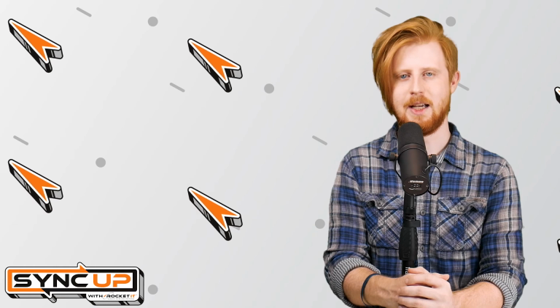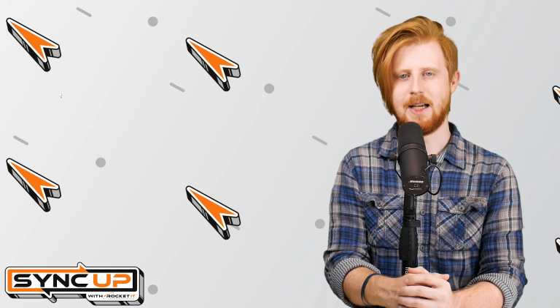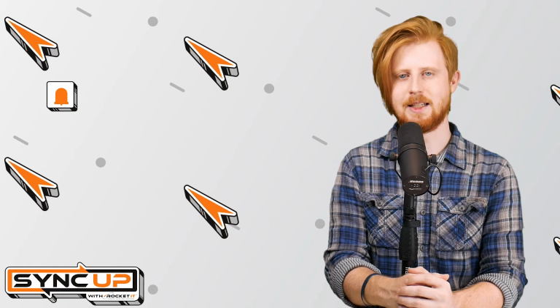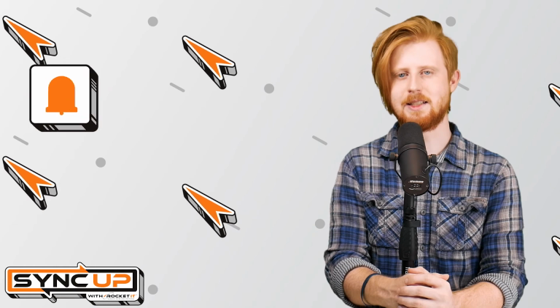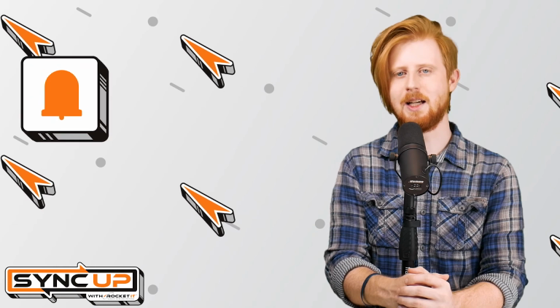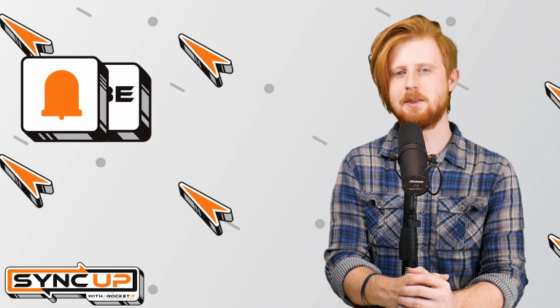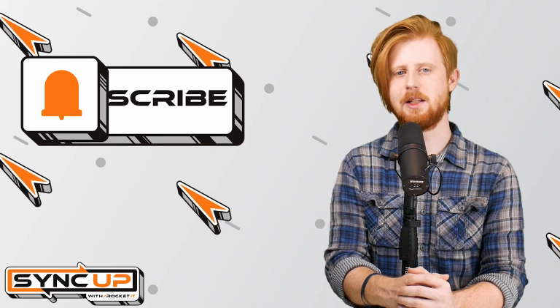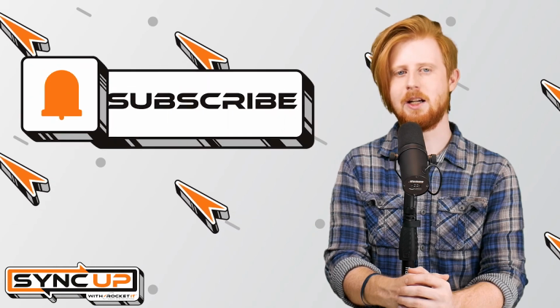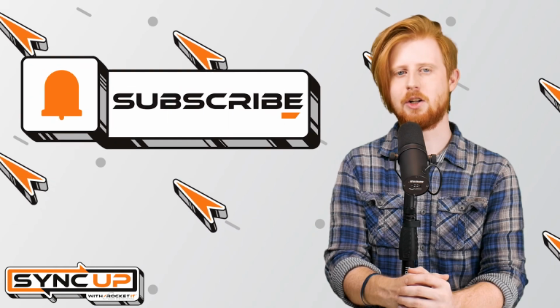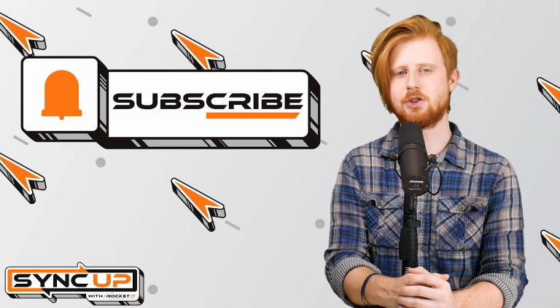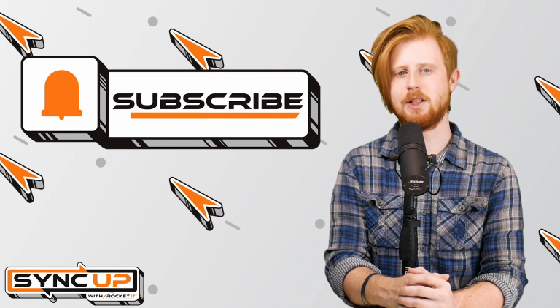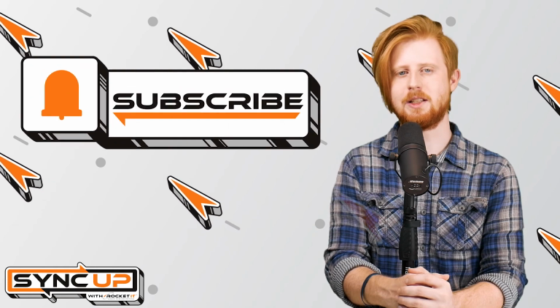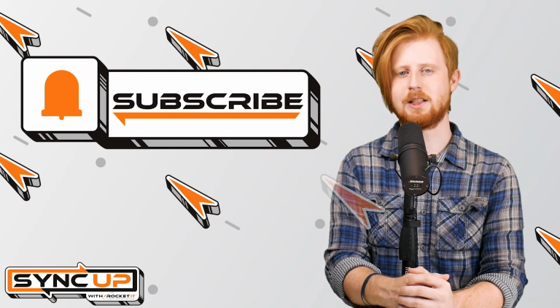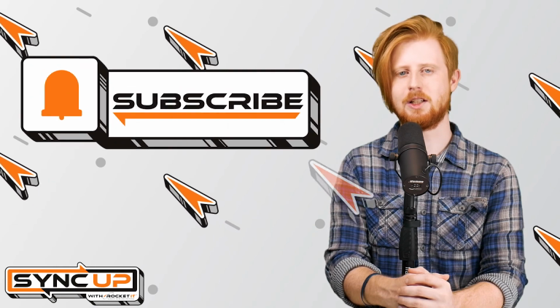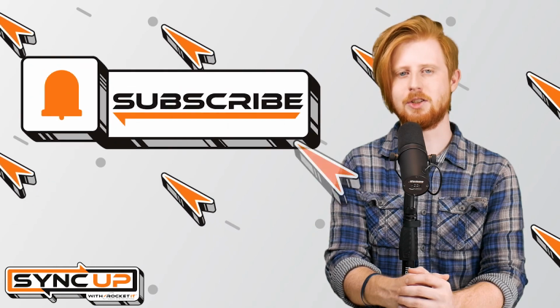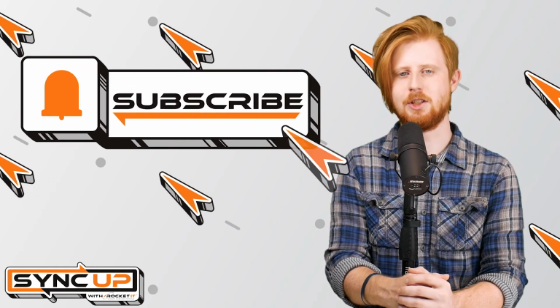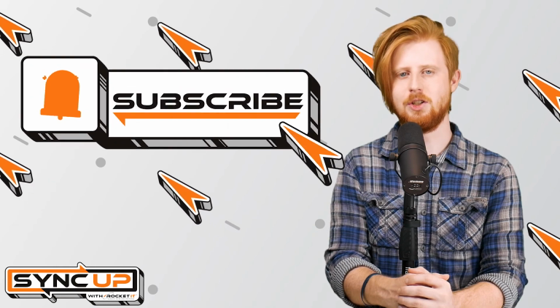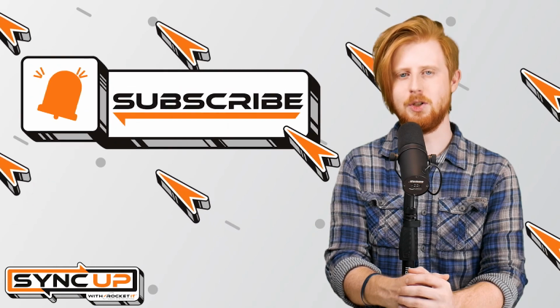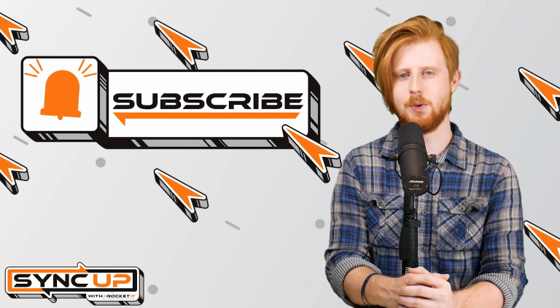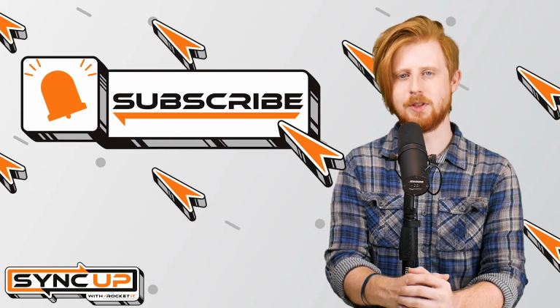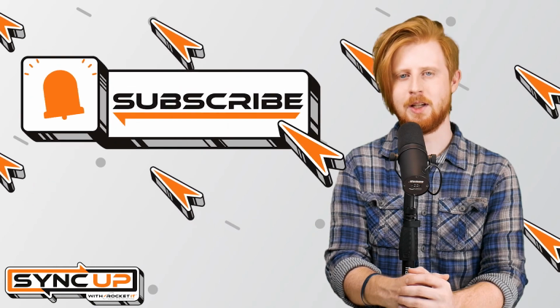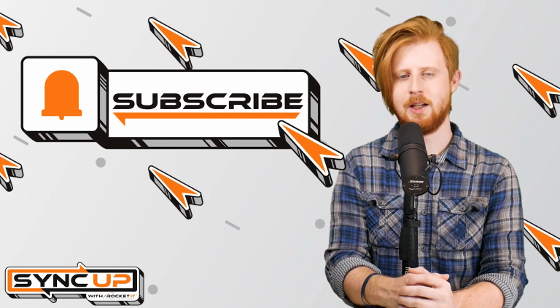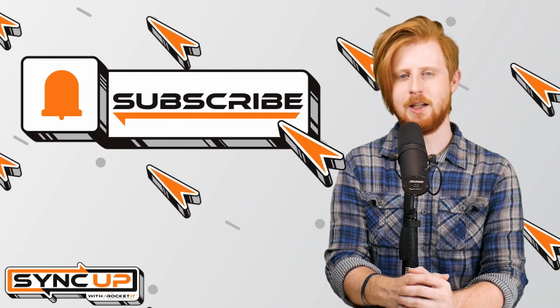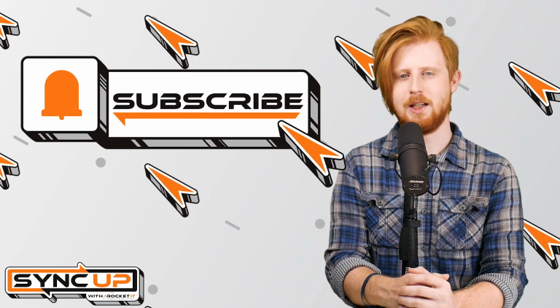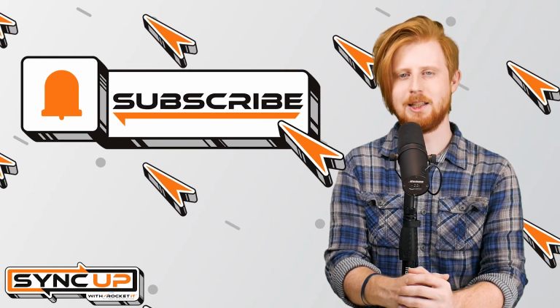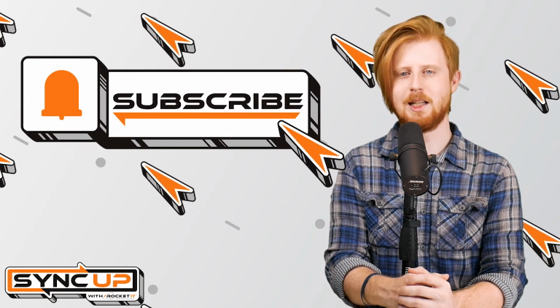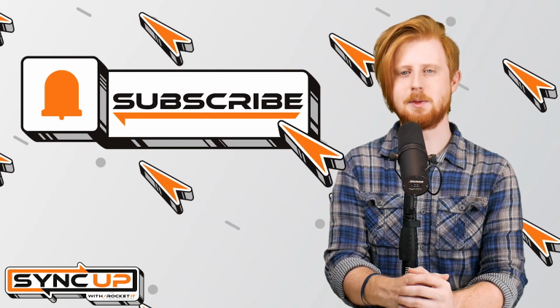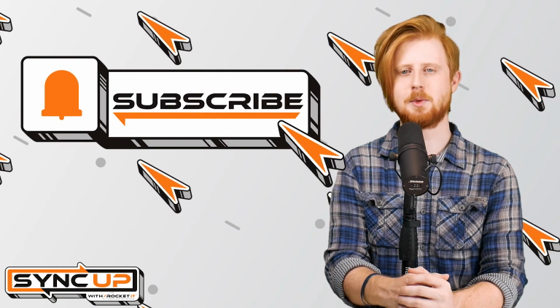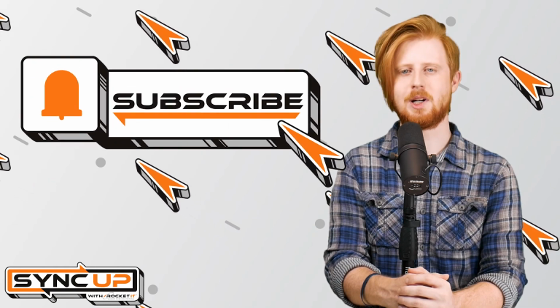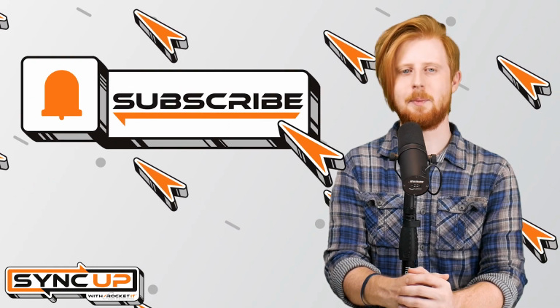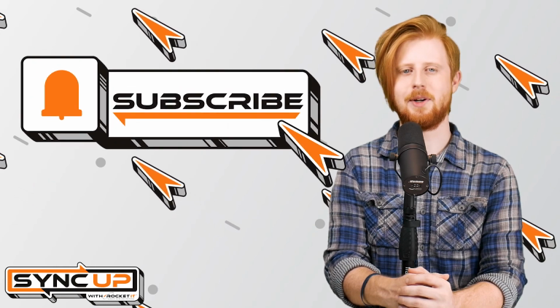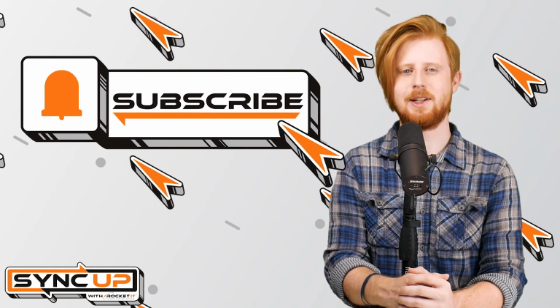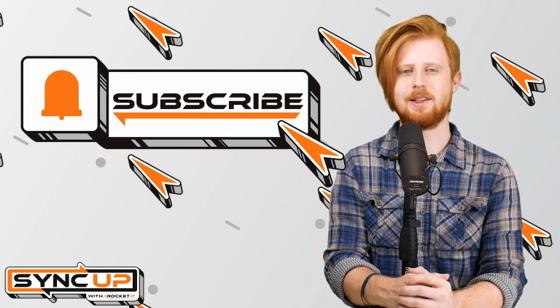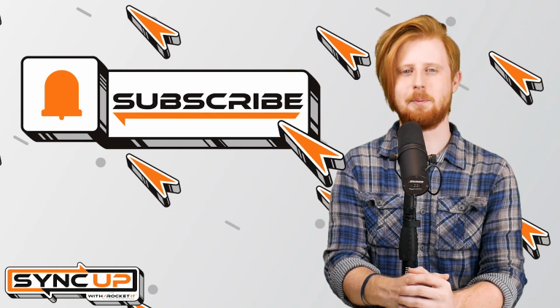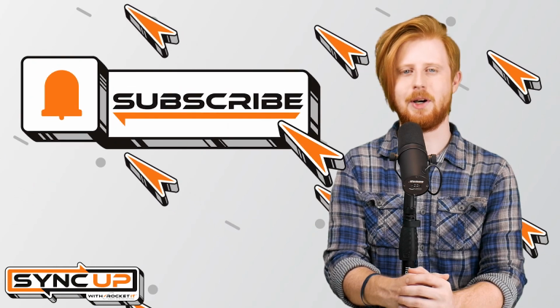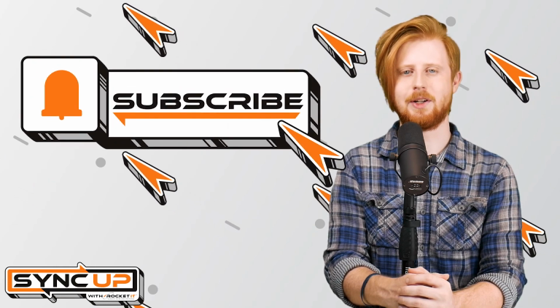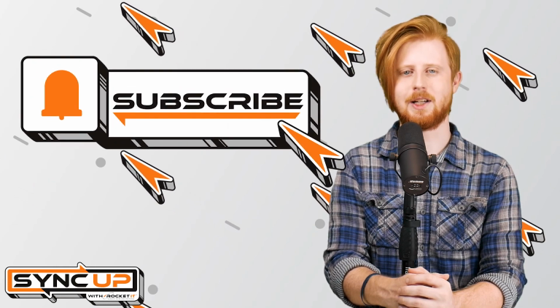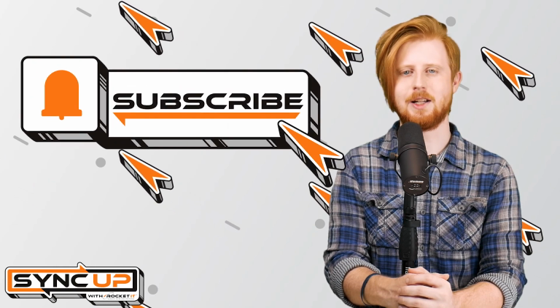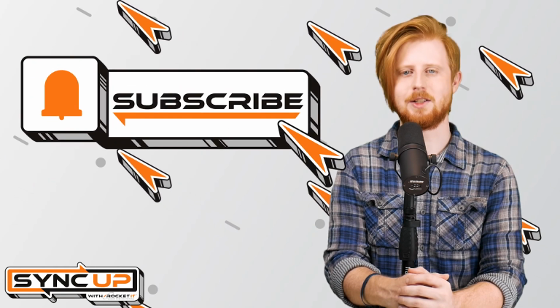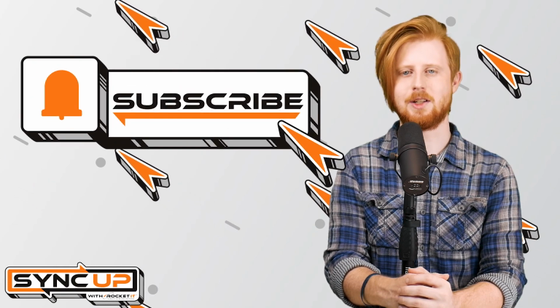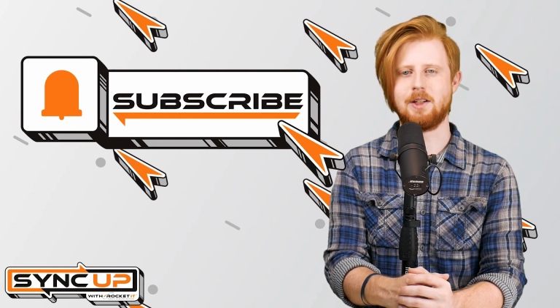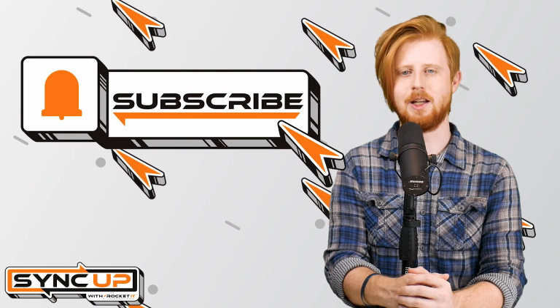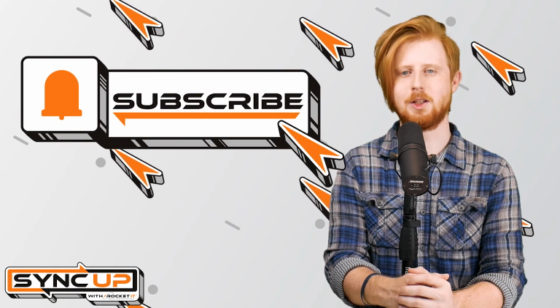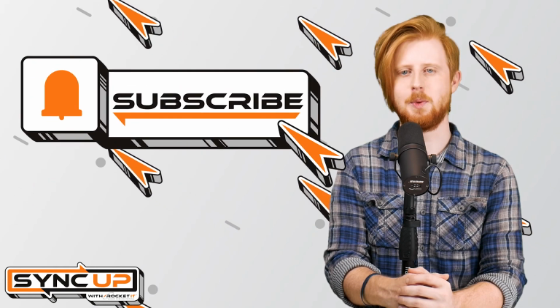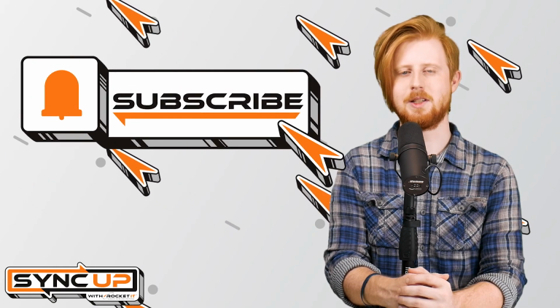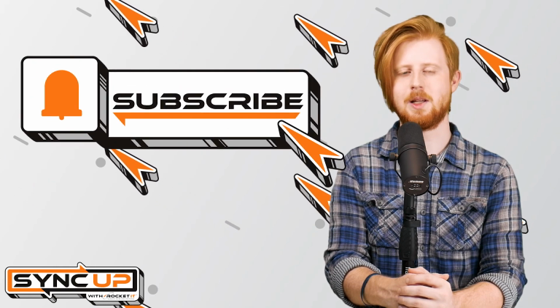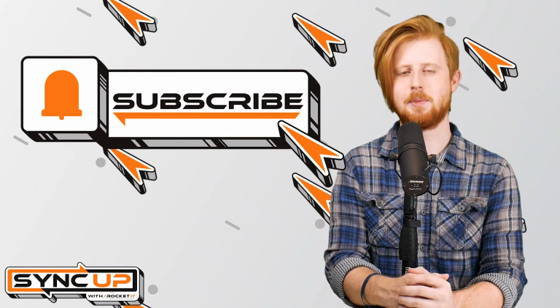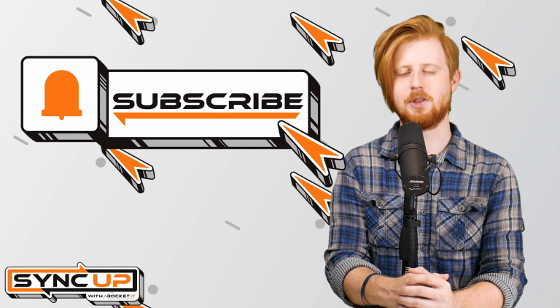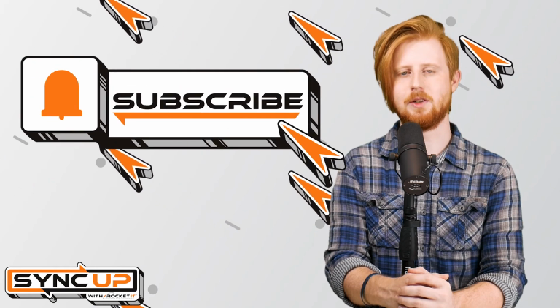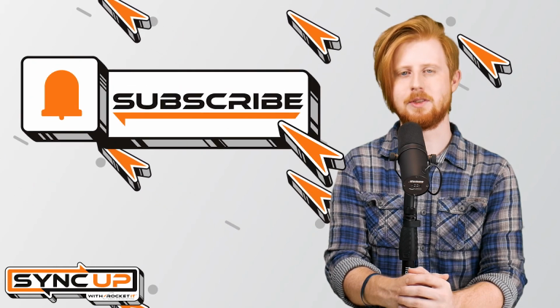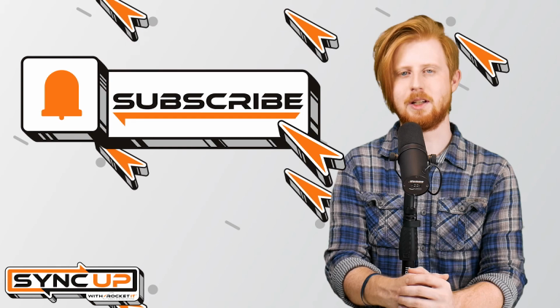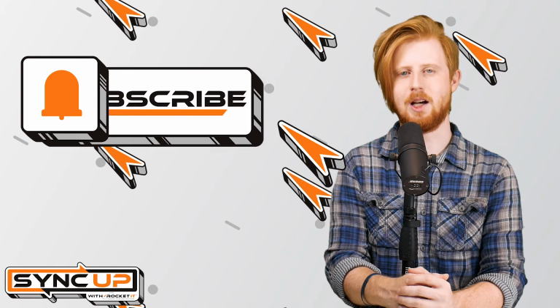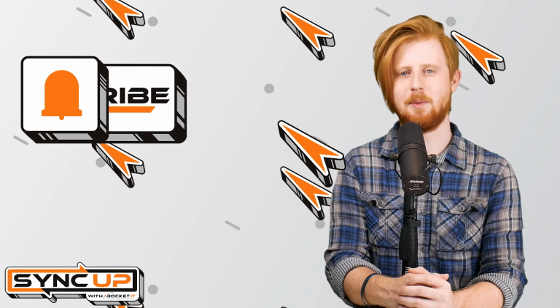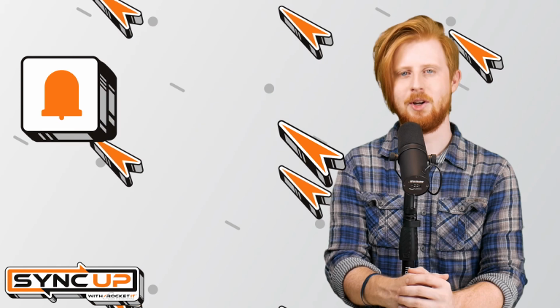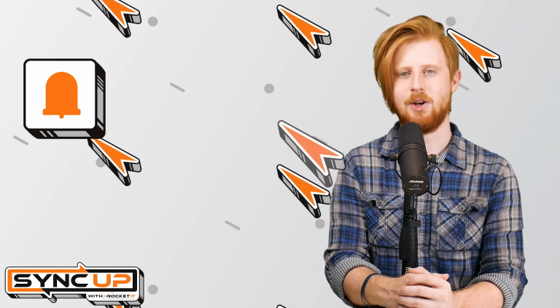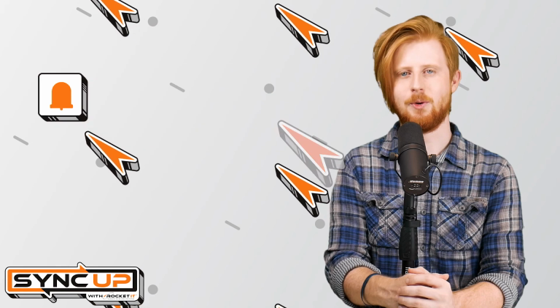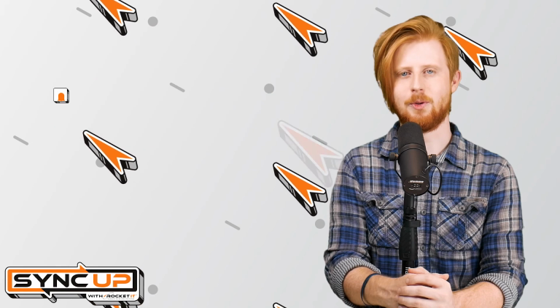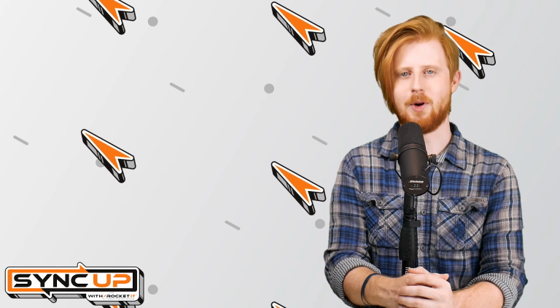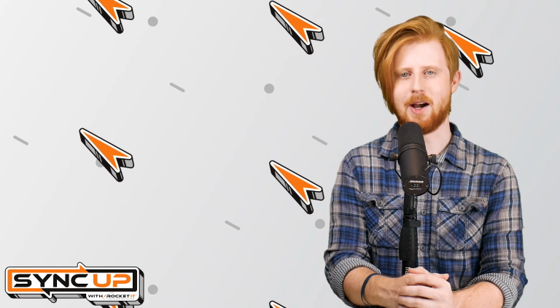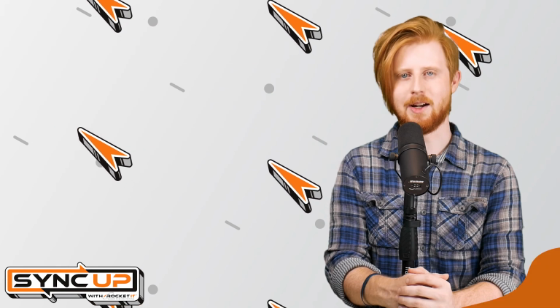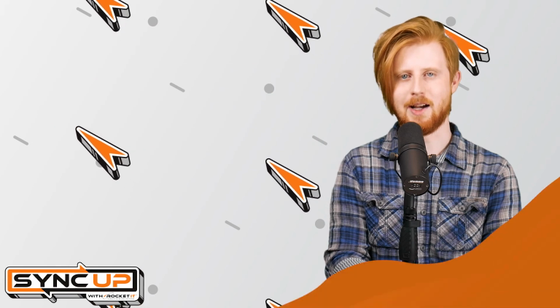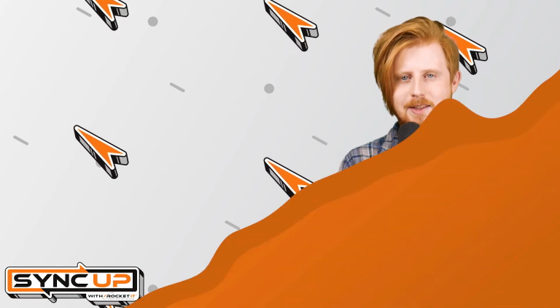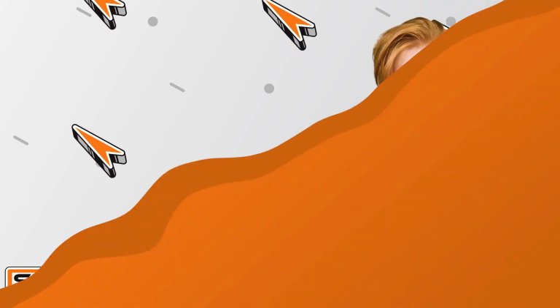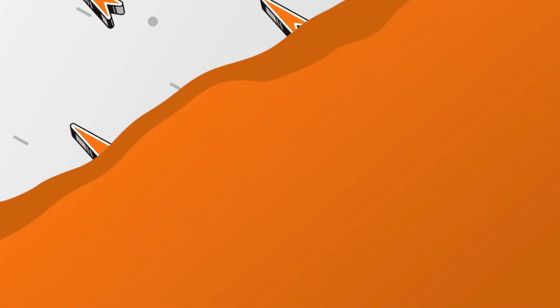And to stay up to date on trending technology news, hit that subscribe button and the bell to catch us on next week's episode of SyncUp with Rocket IT.